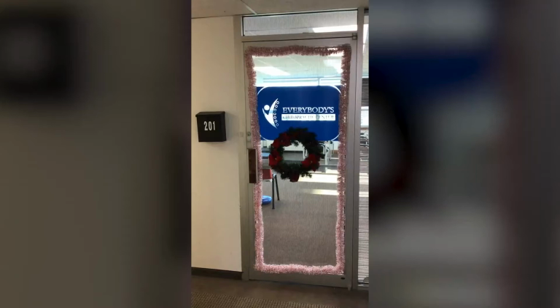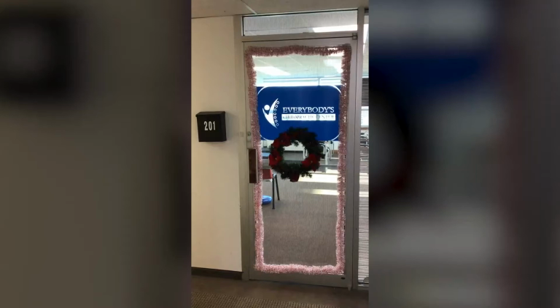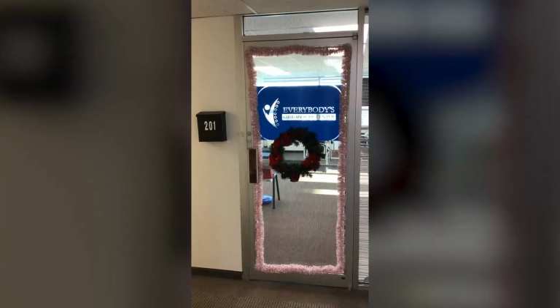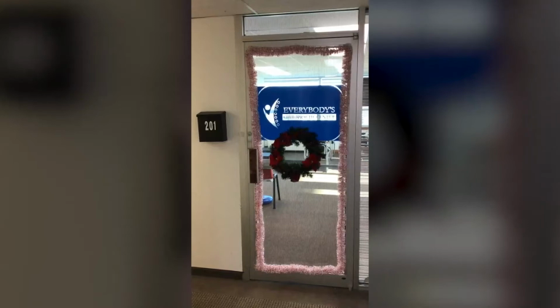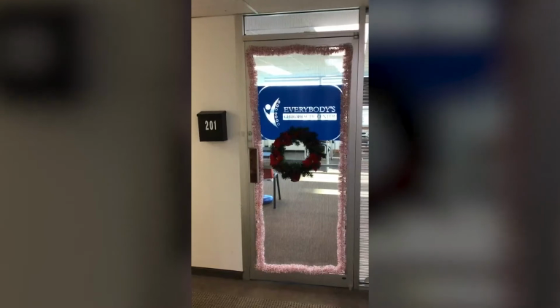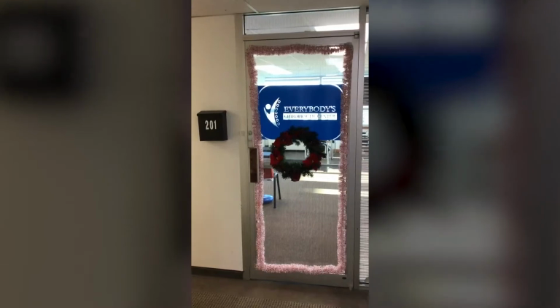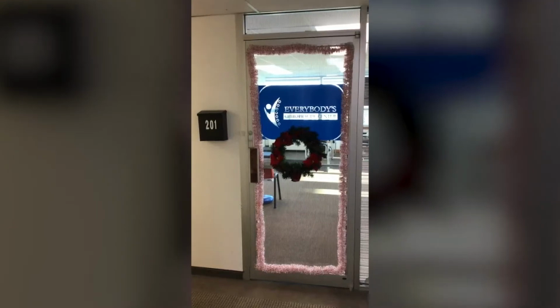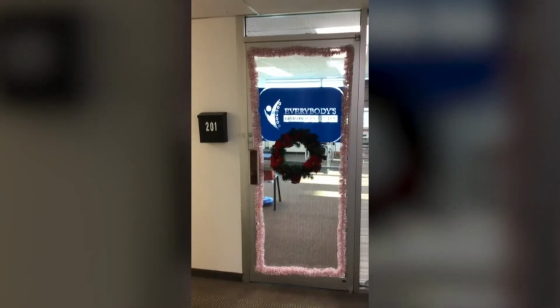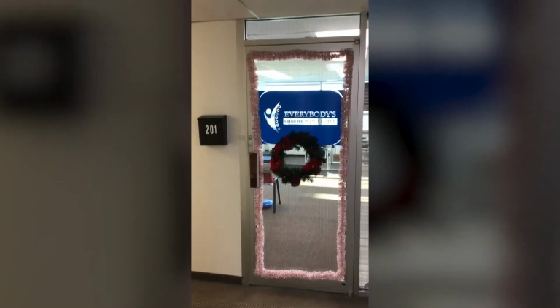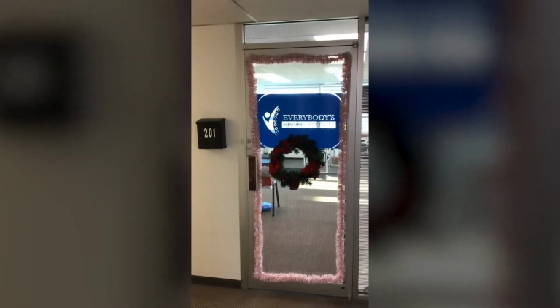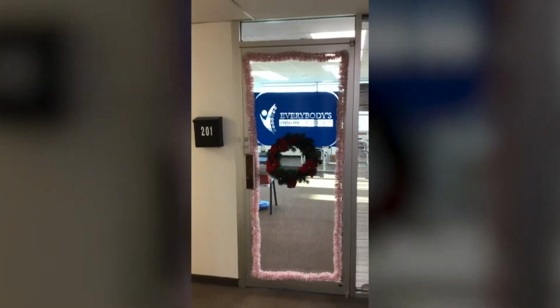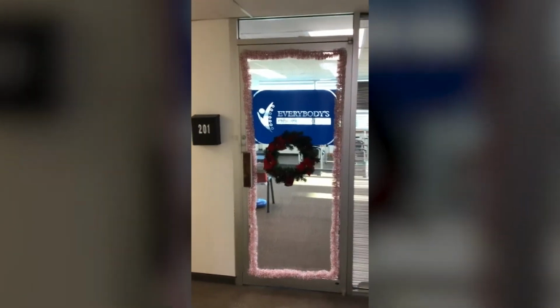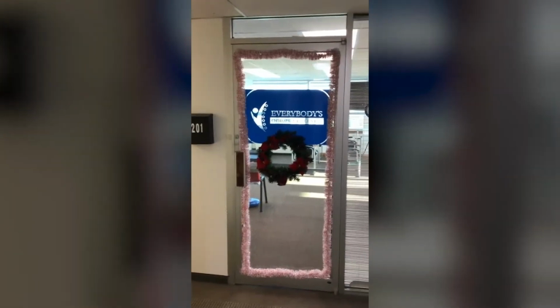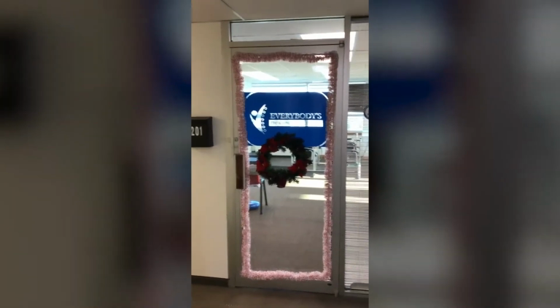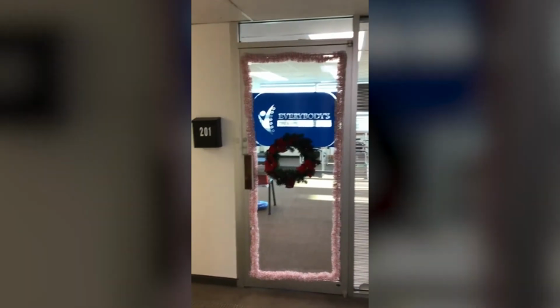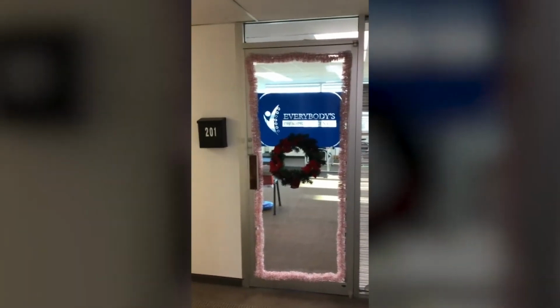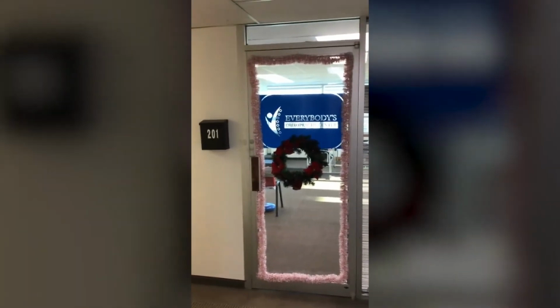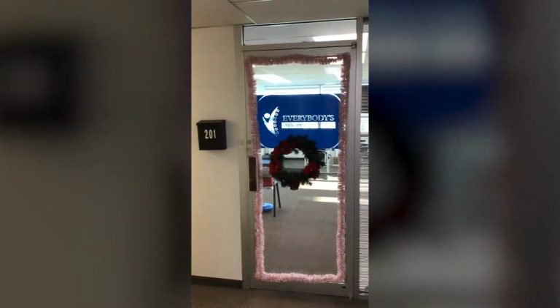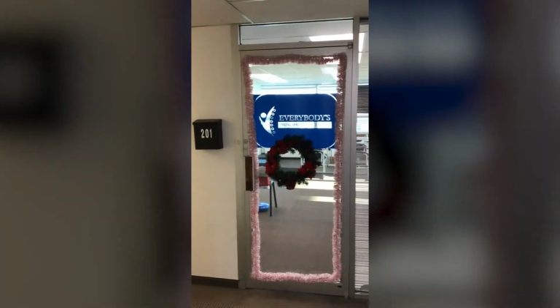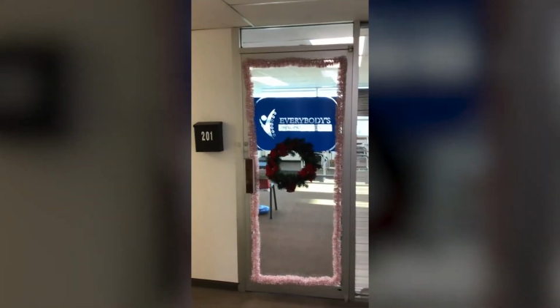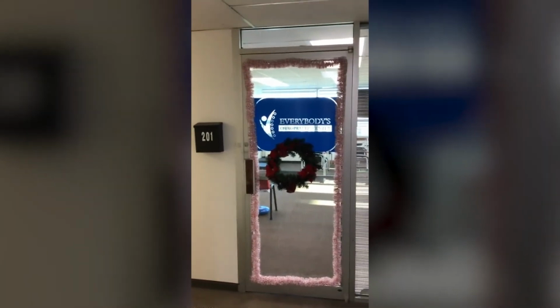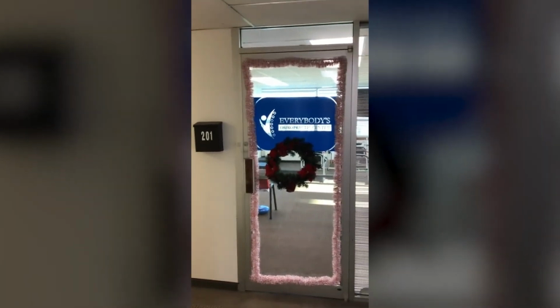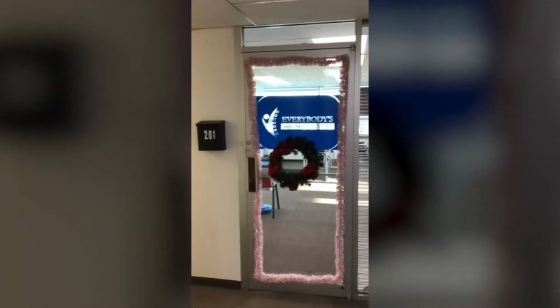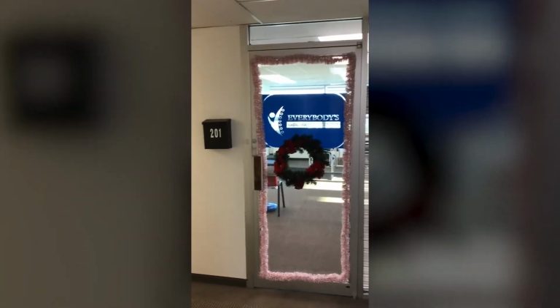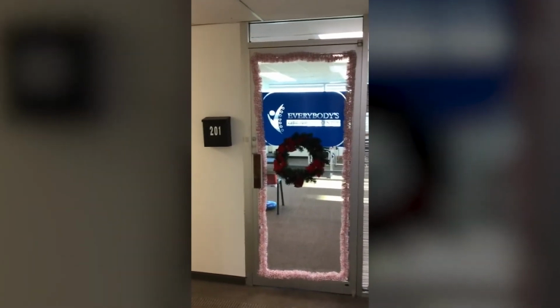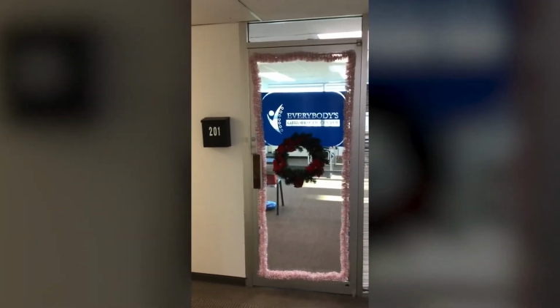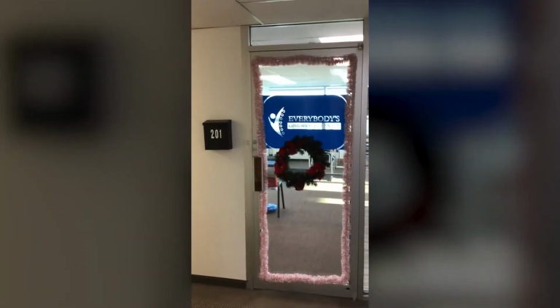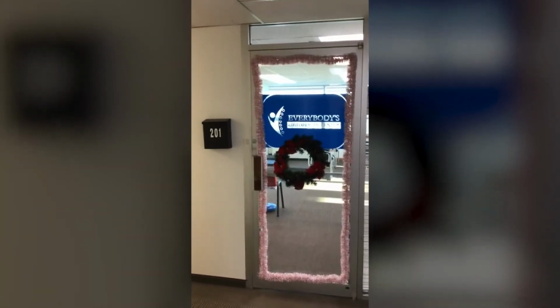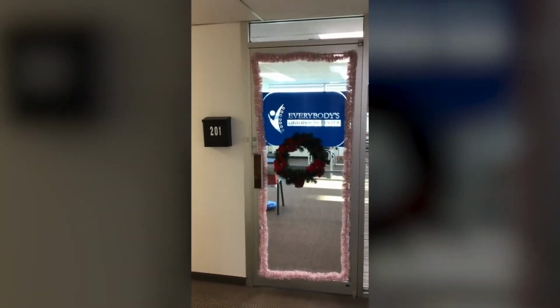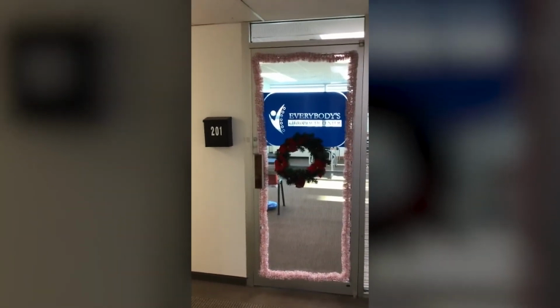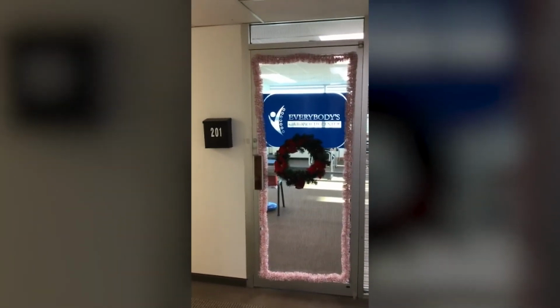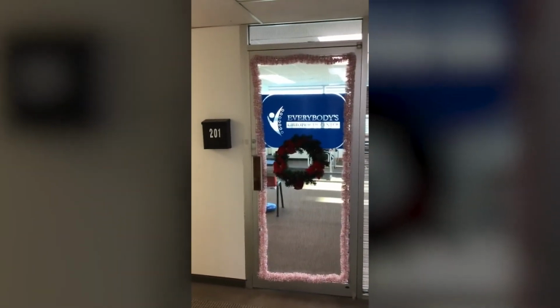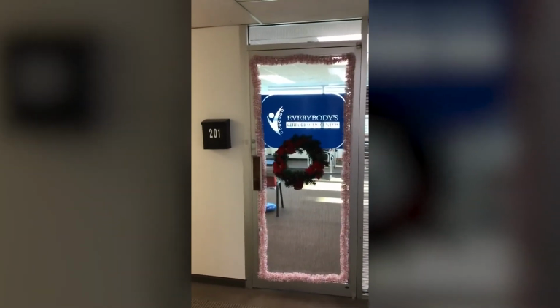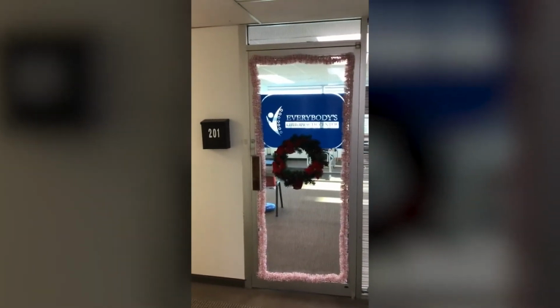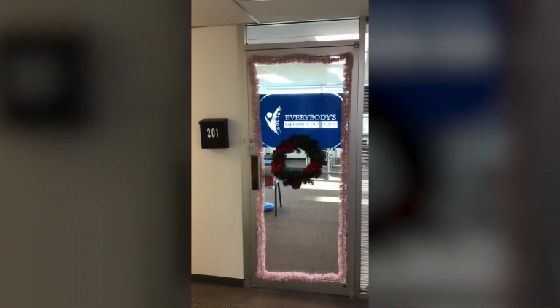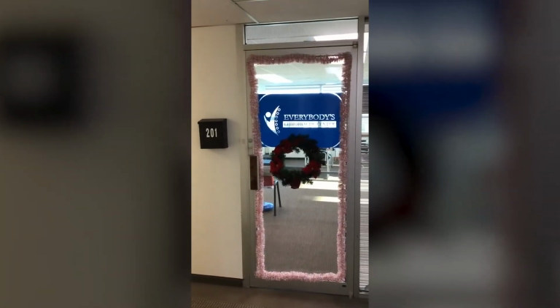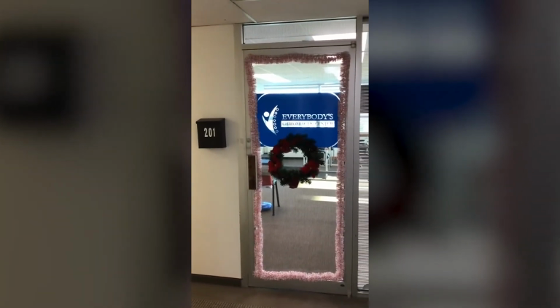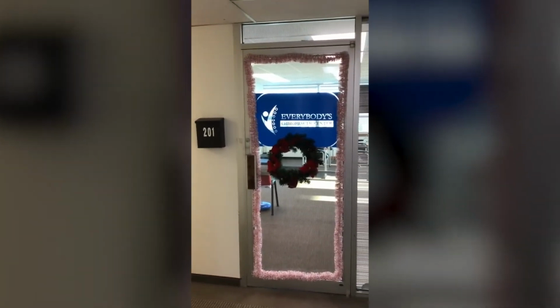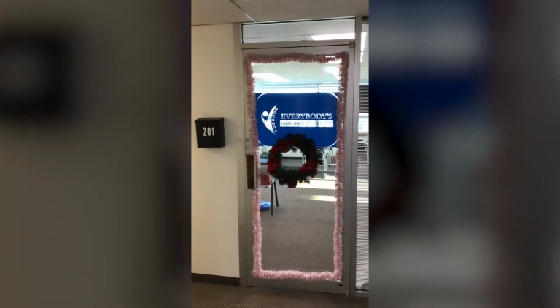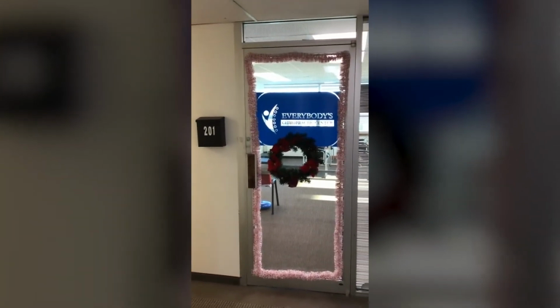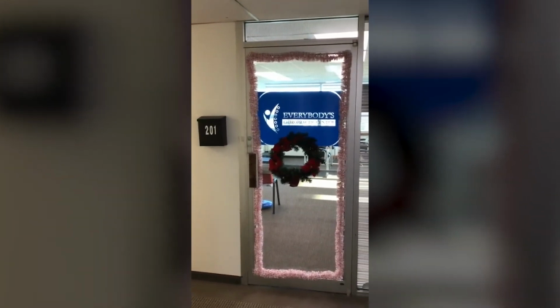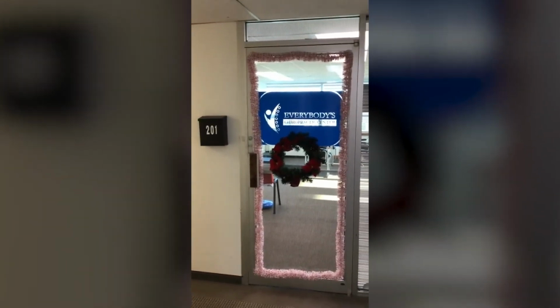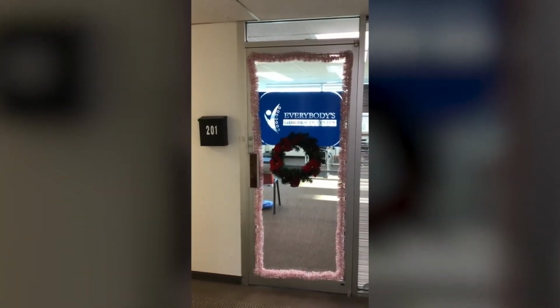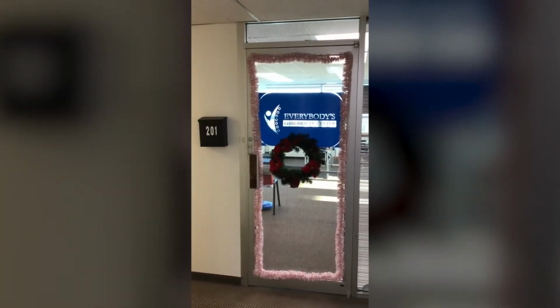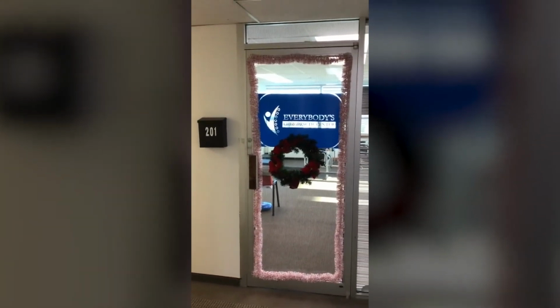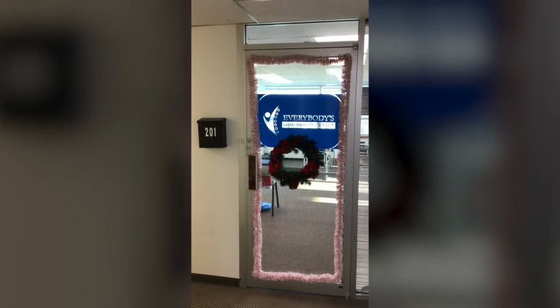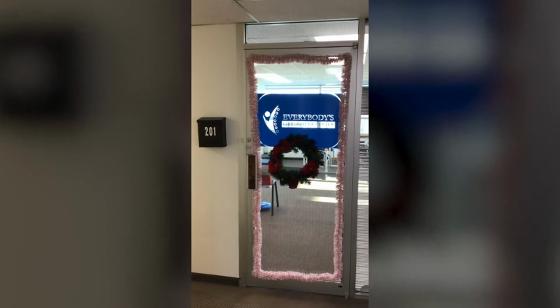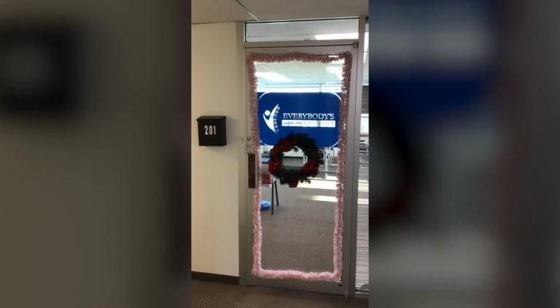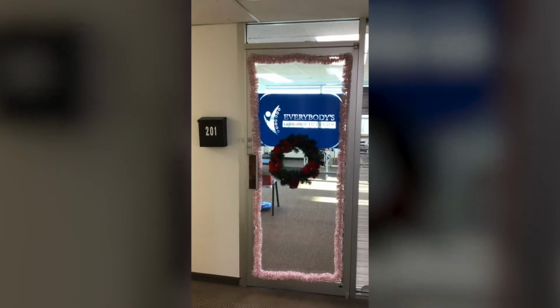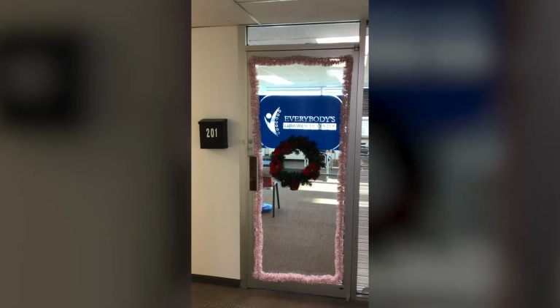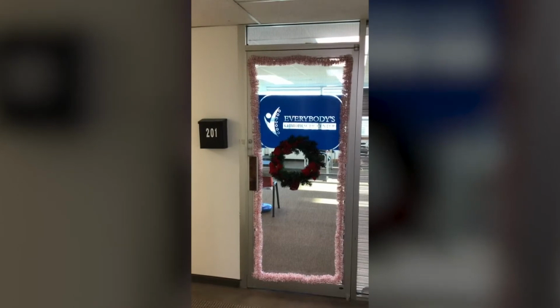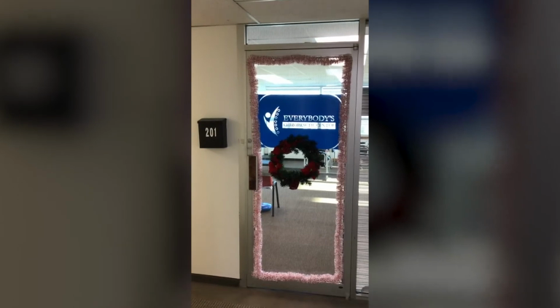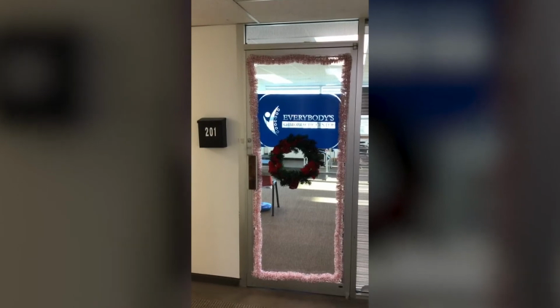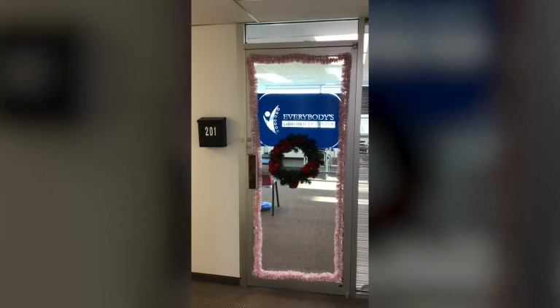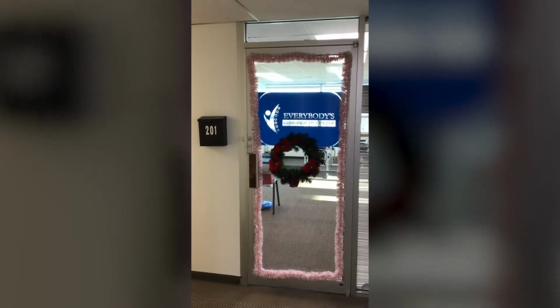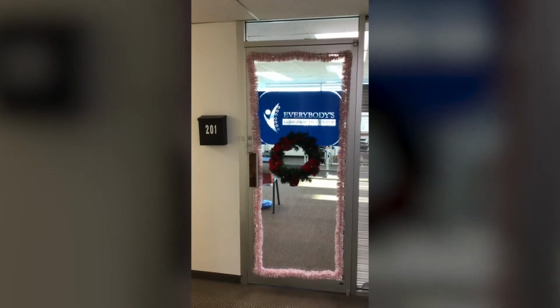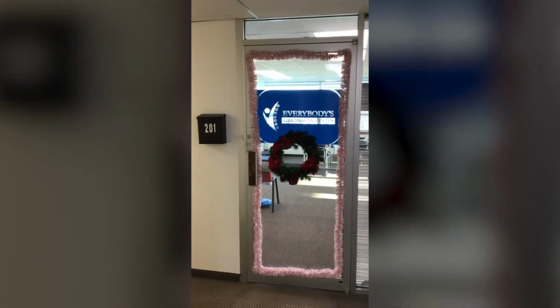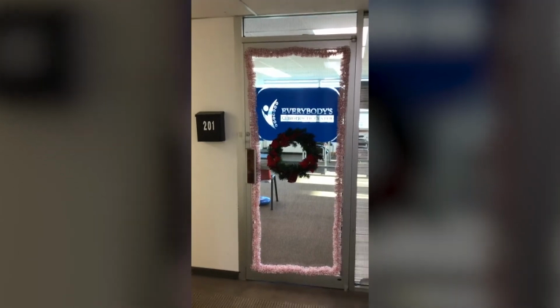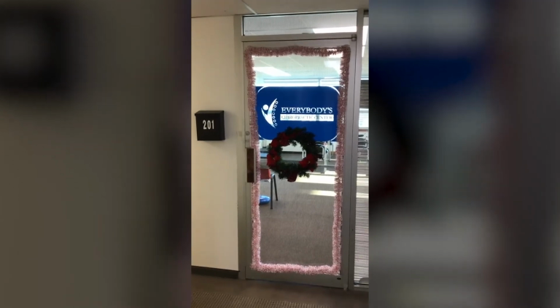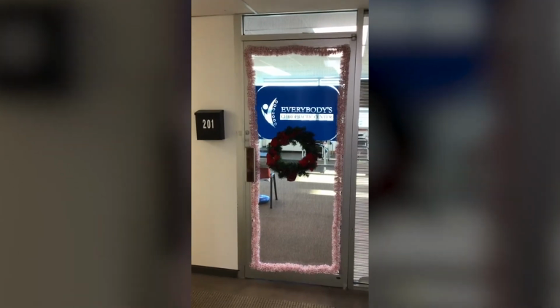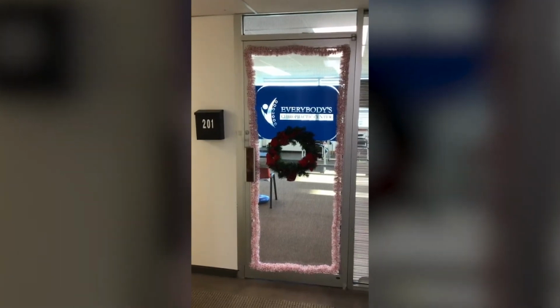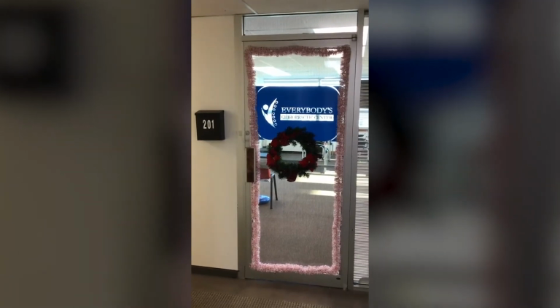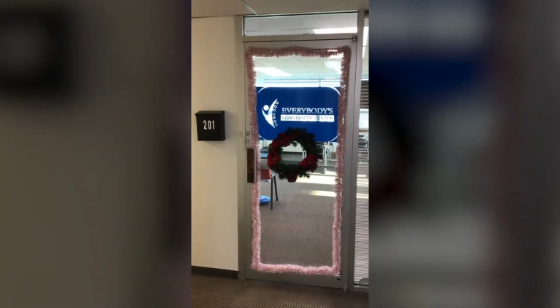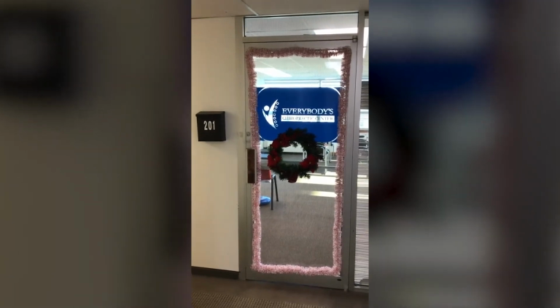Hey everybody, it's Dr. Steve Fleischer of Everybody's Chiropractic and Wellness, and we'll be giving you an updated office tour. As you can see, we're decorated for the holidays.